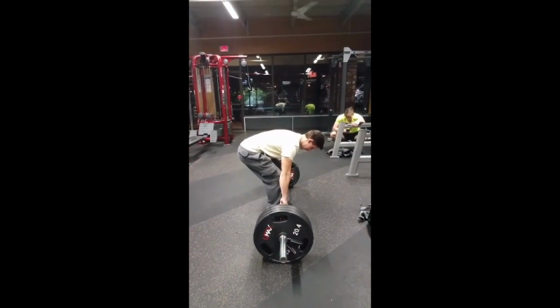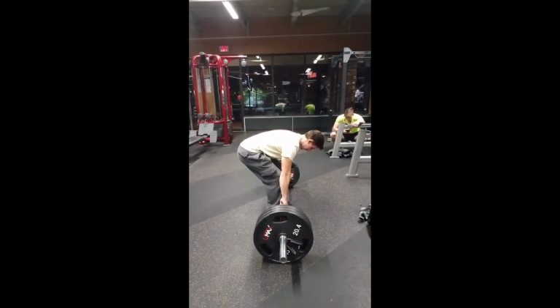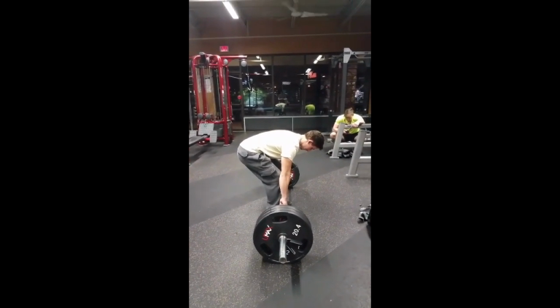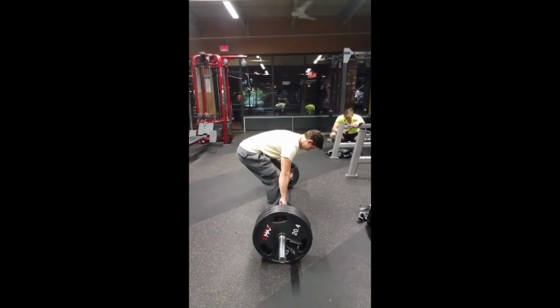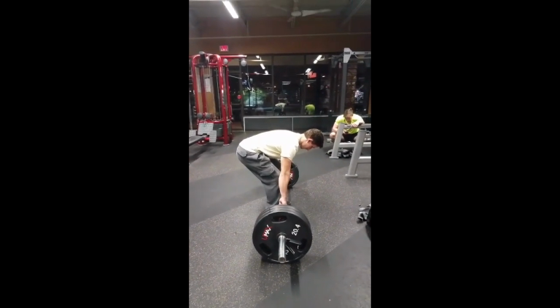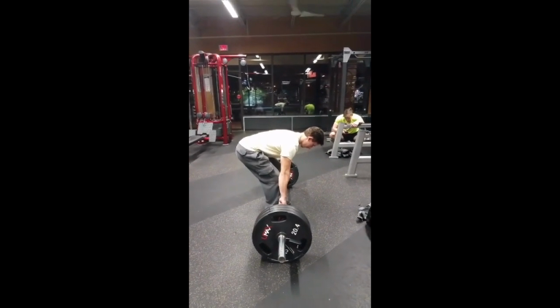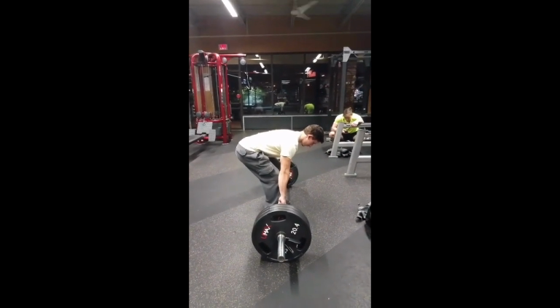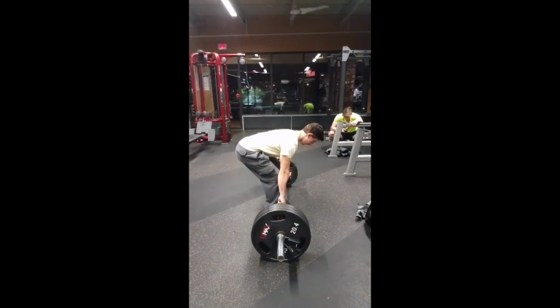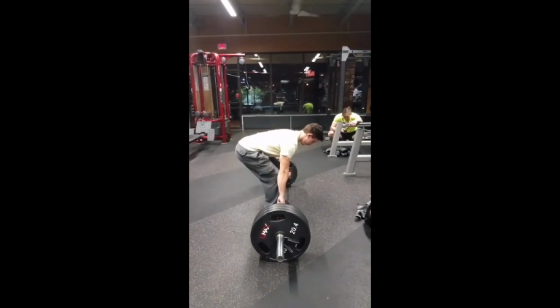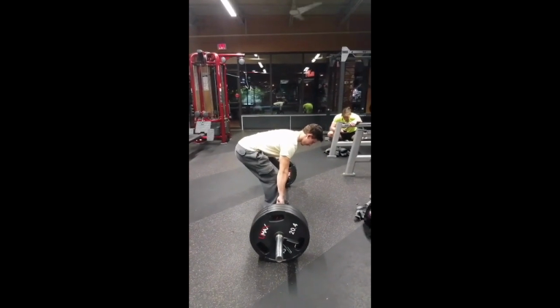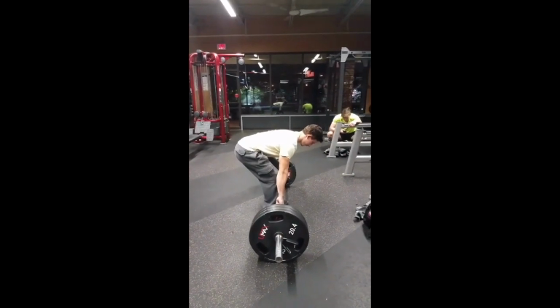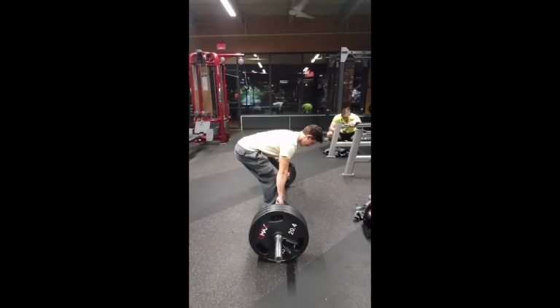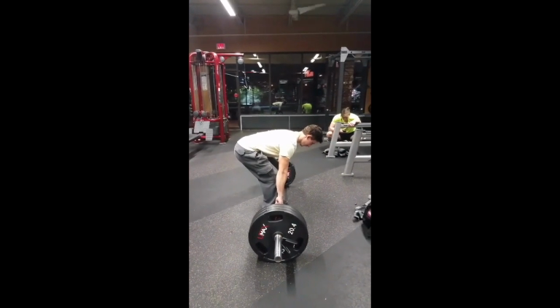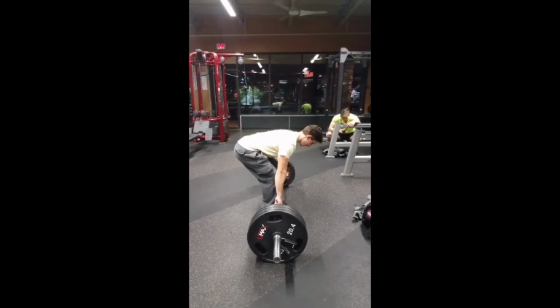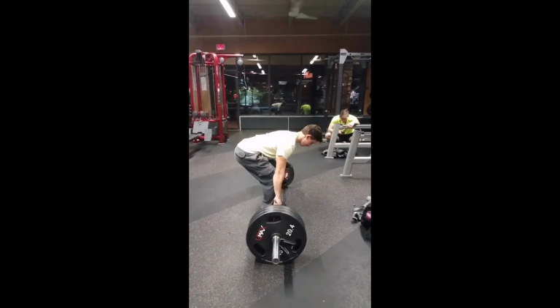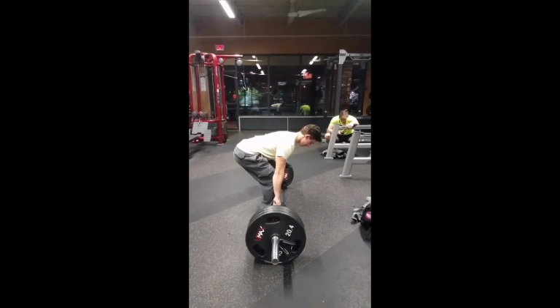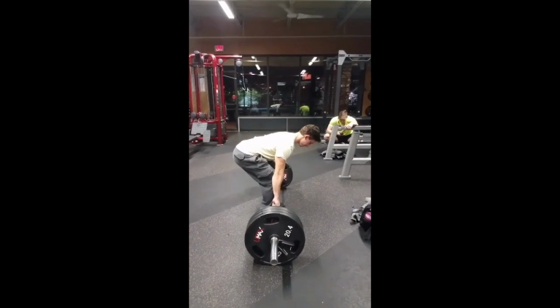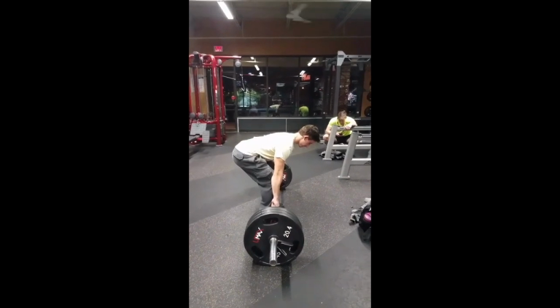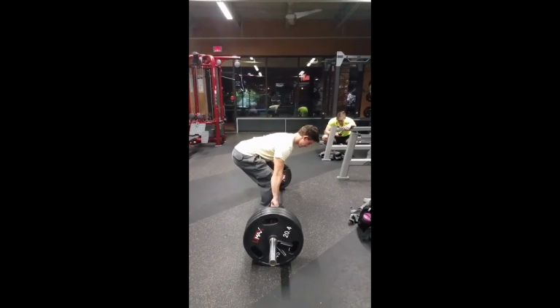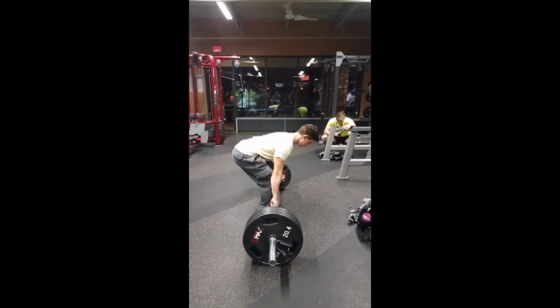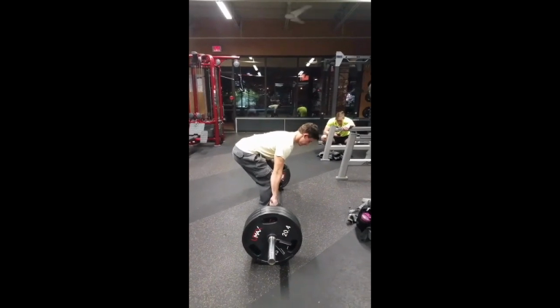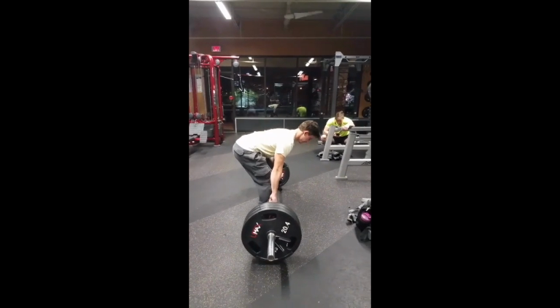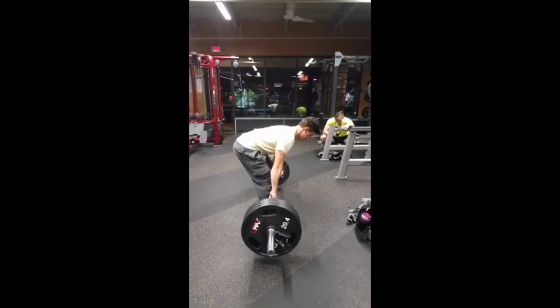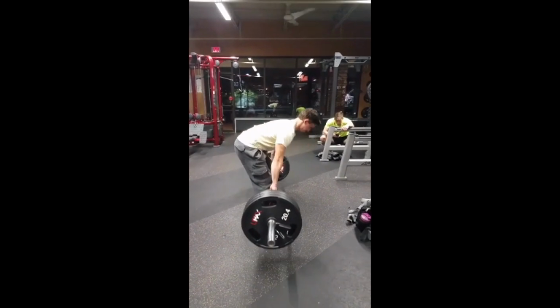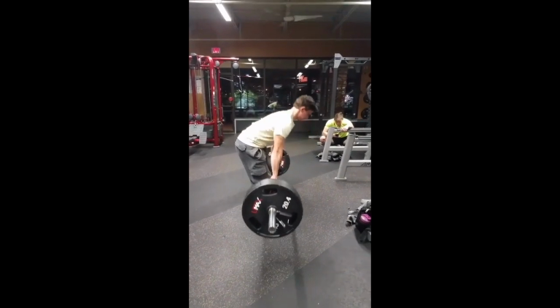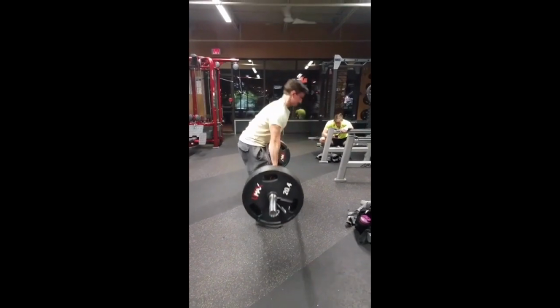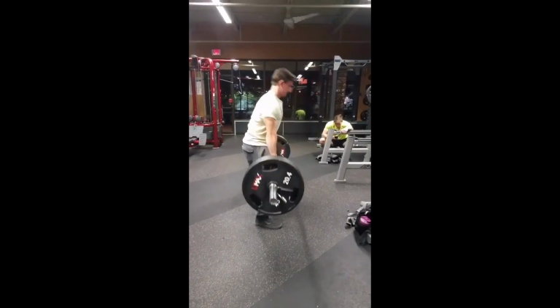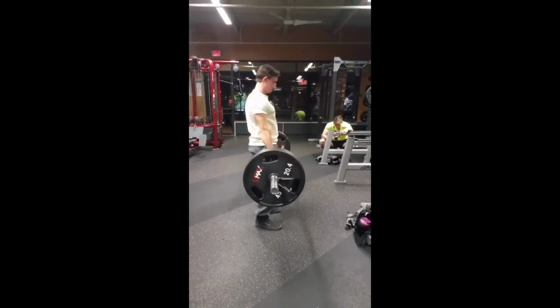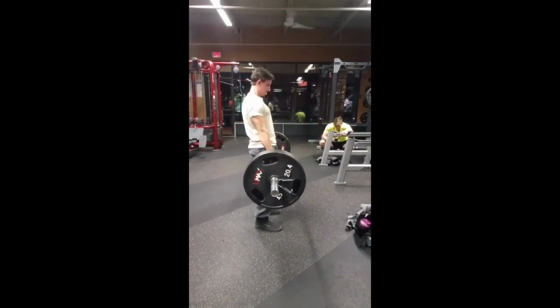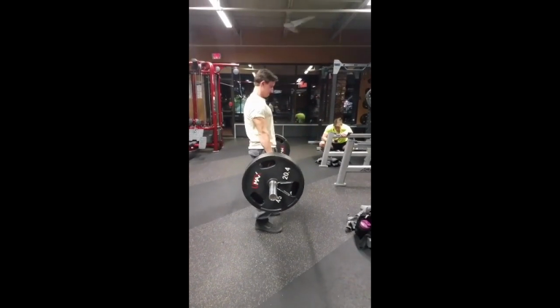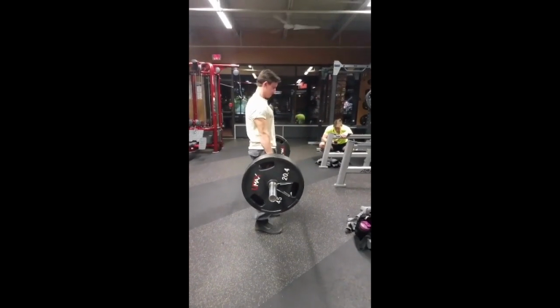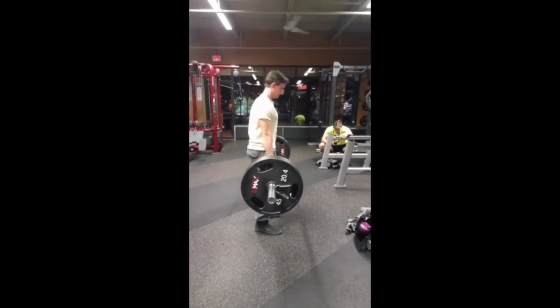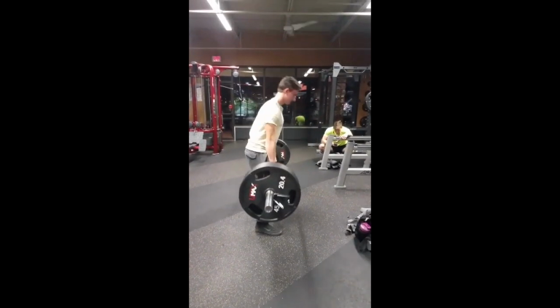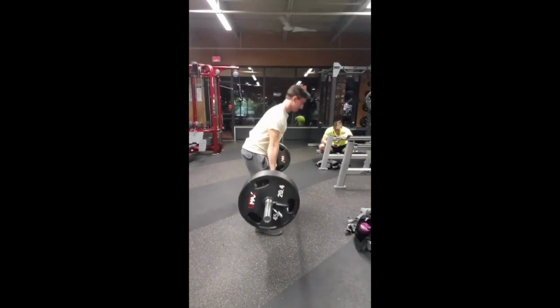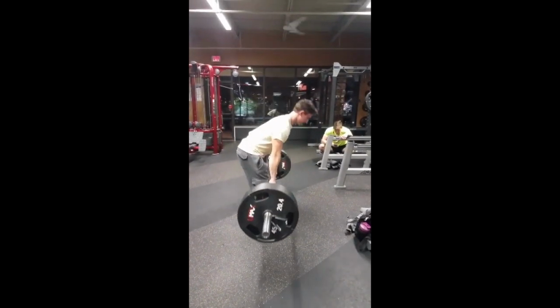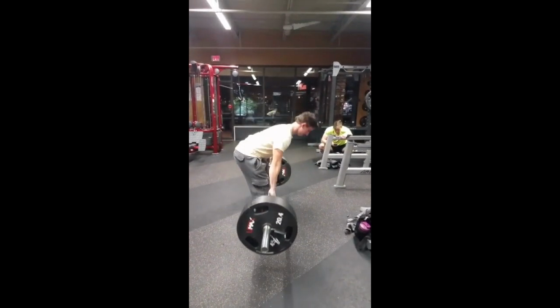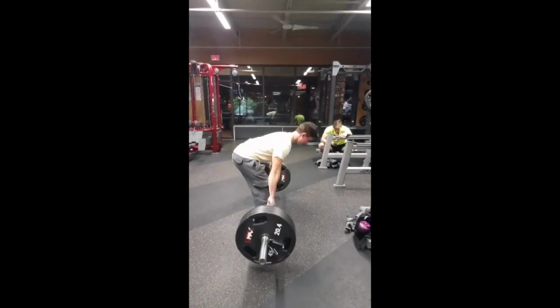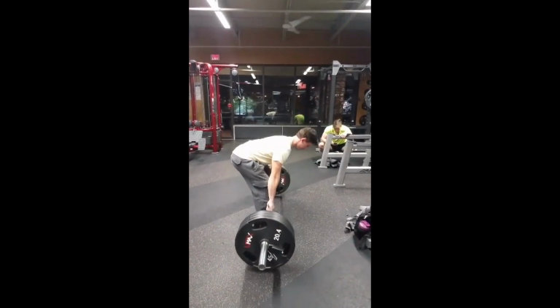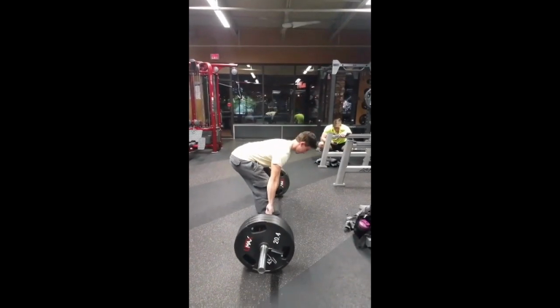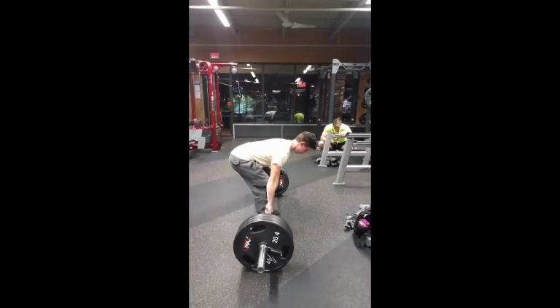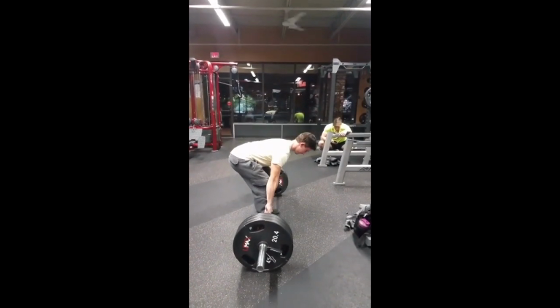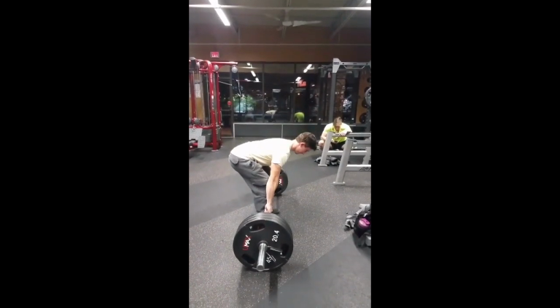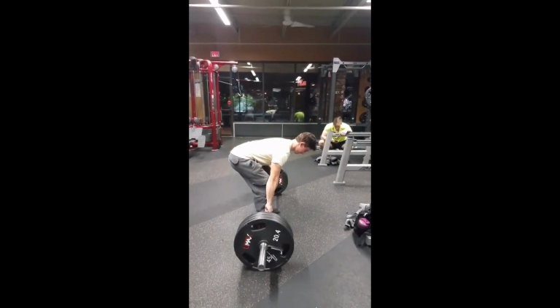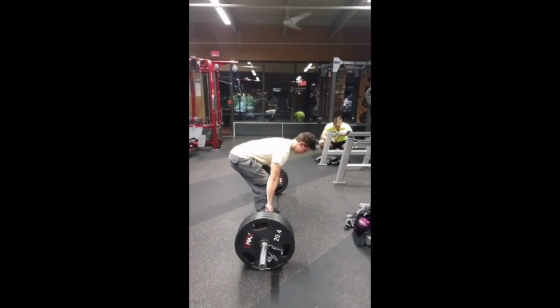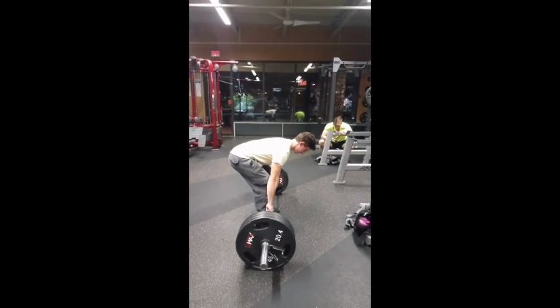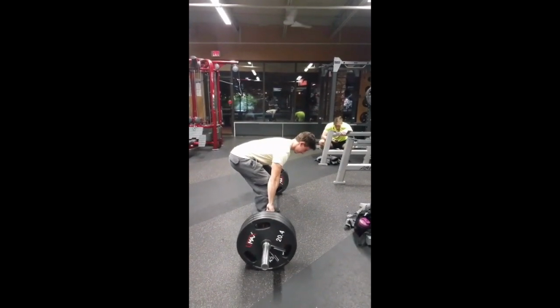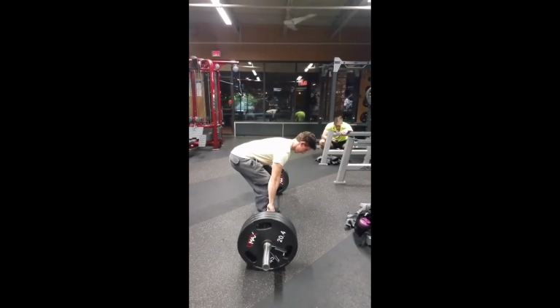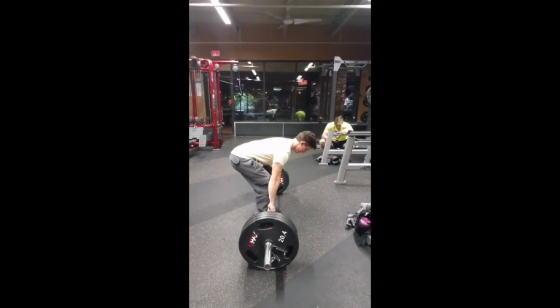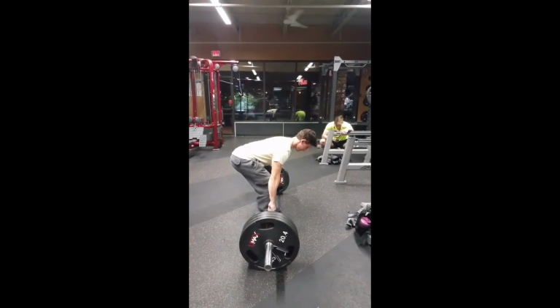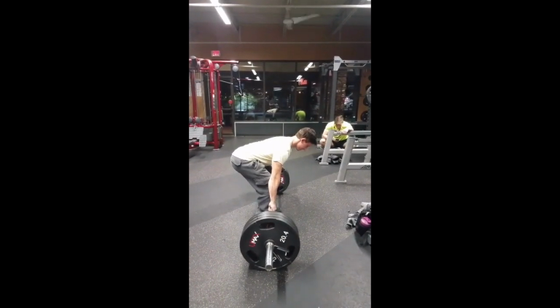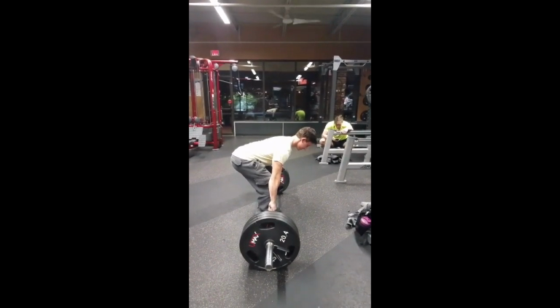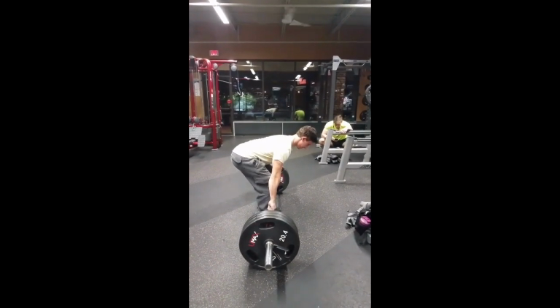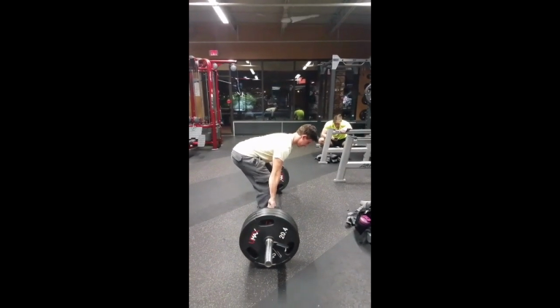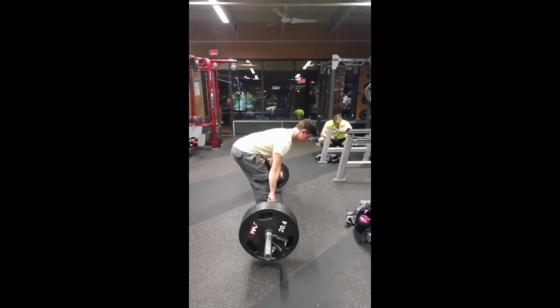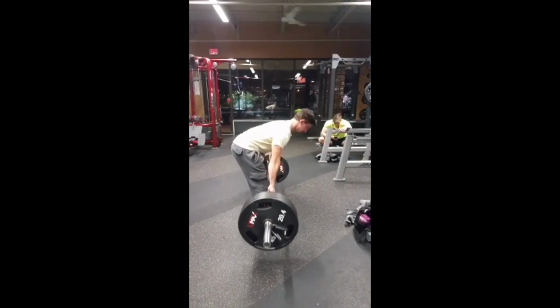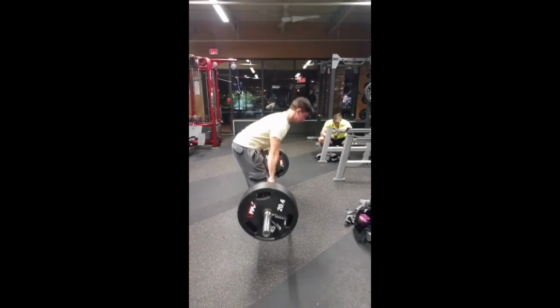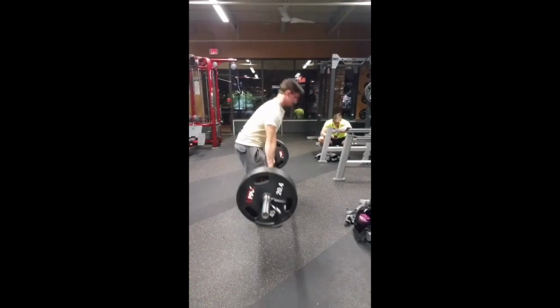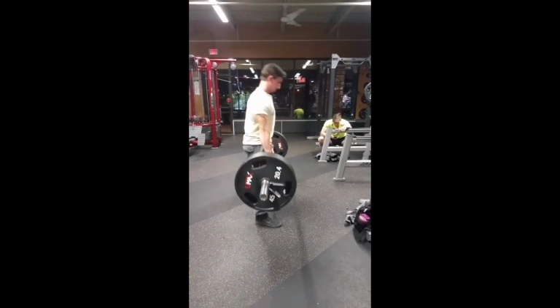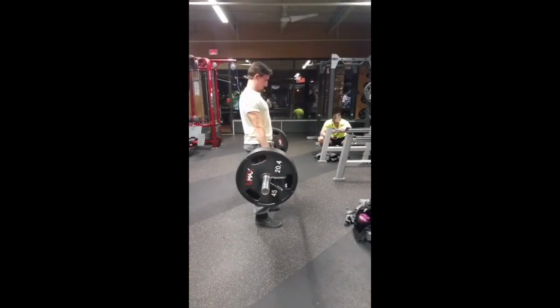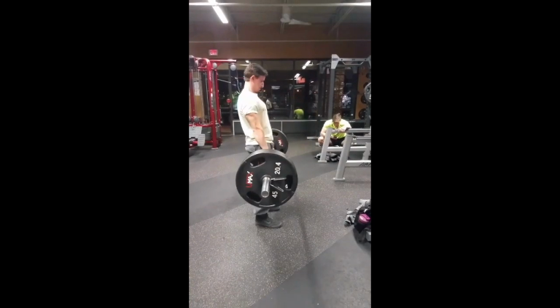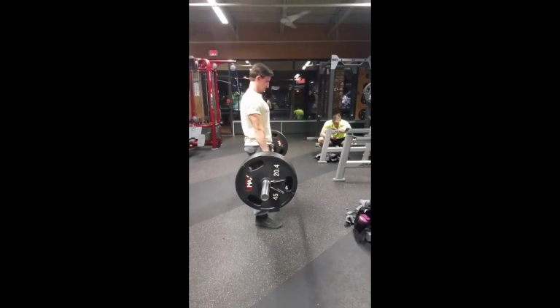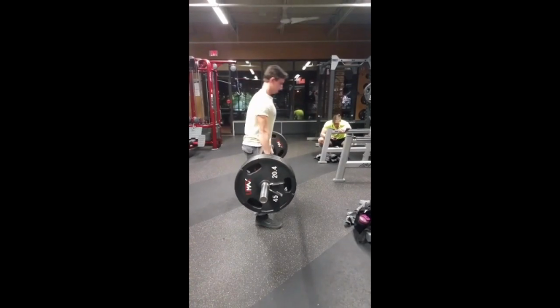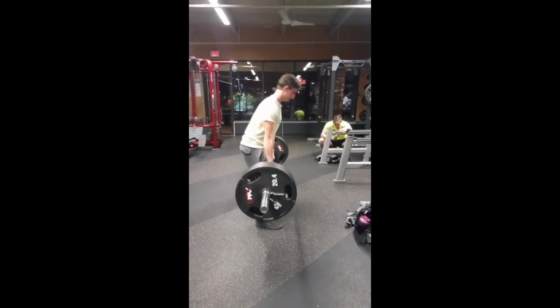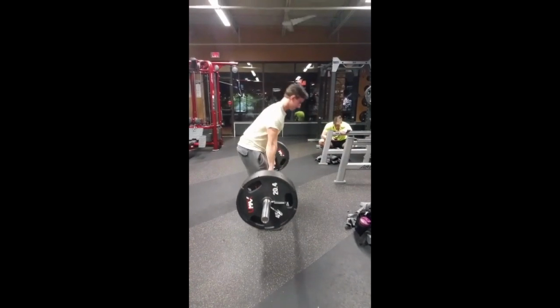The second thing with my man right there is try to tighten up that back and do a full reset — step away from the bar and step back to it, really focusing on tightening up that back.